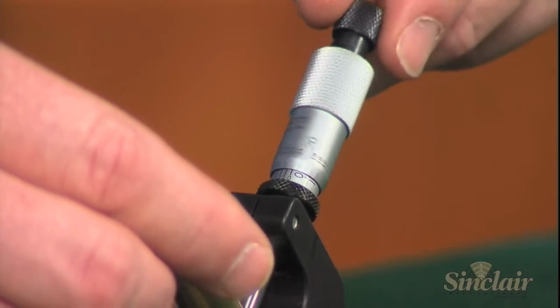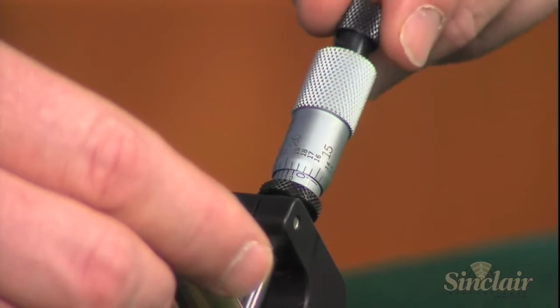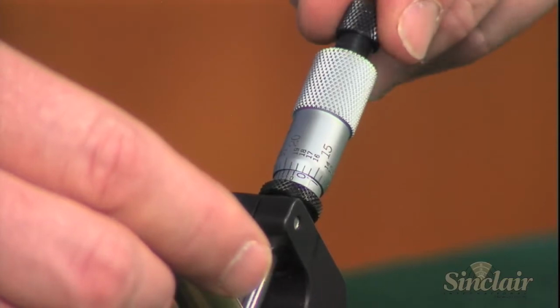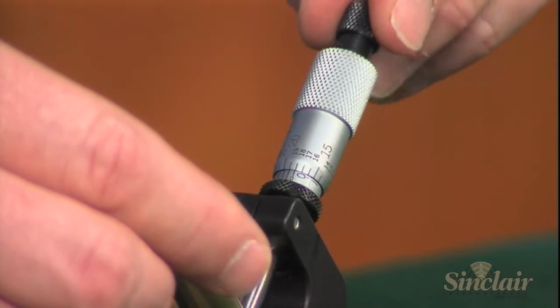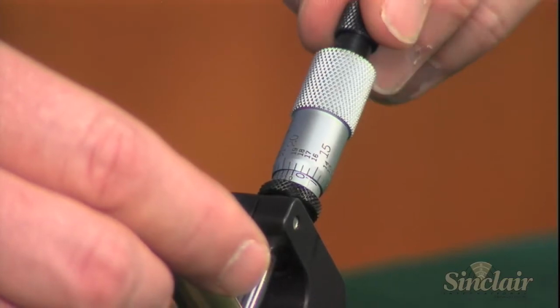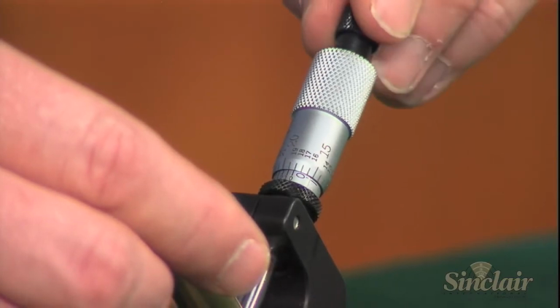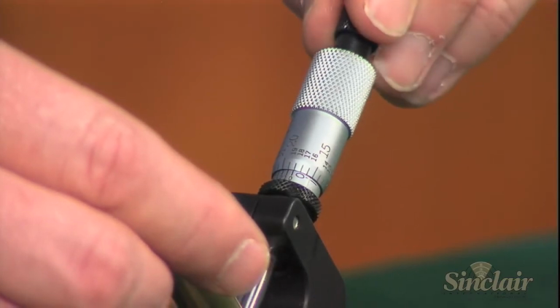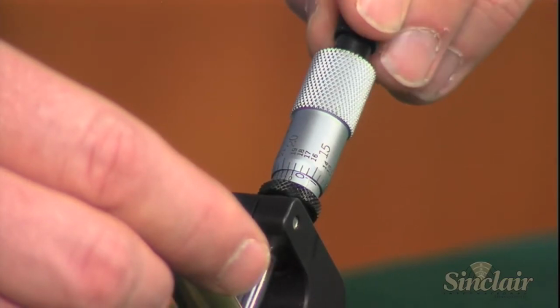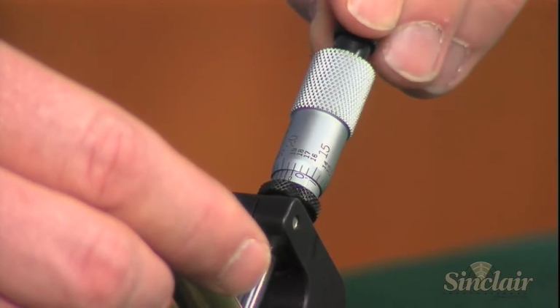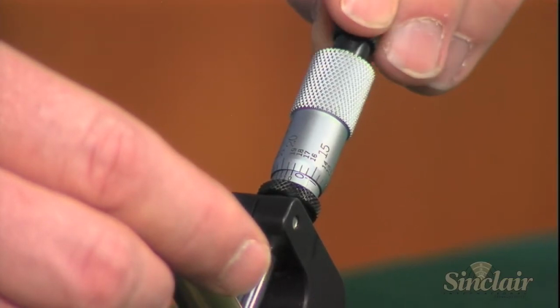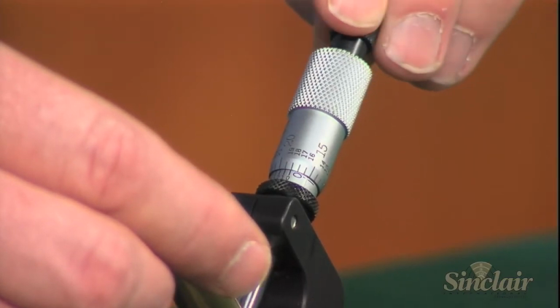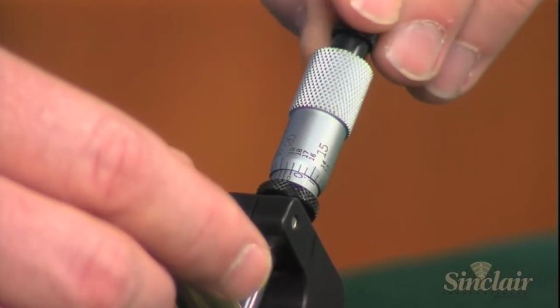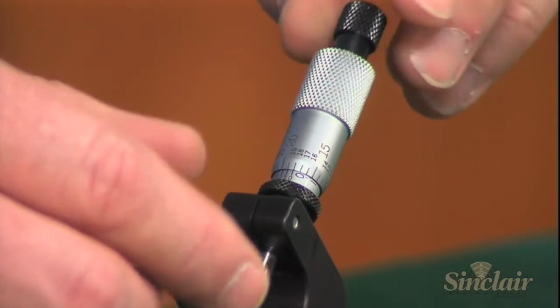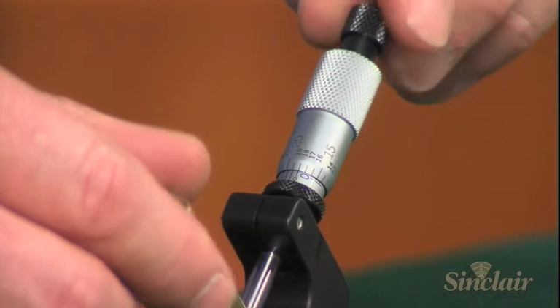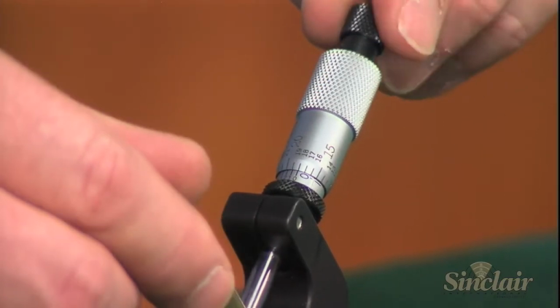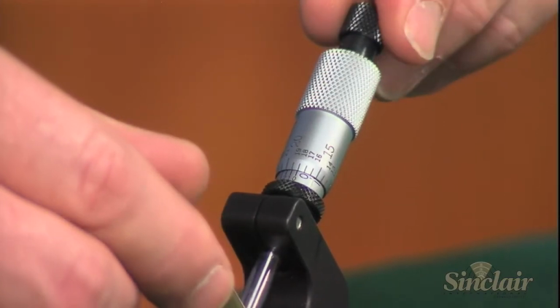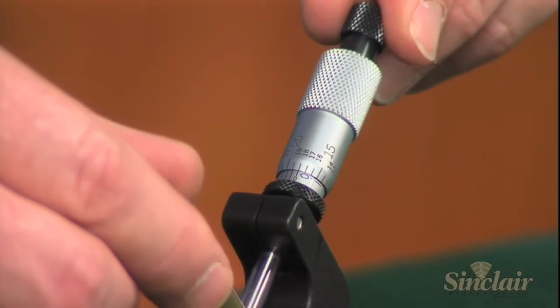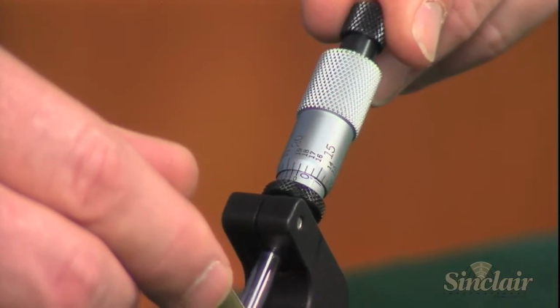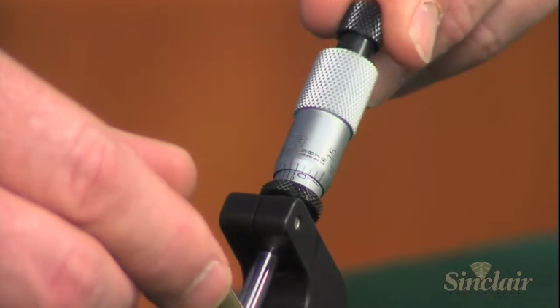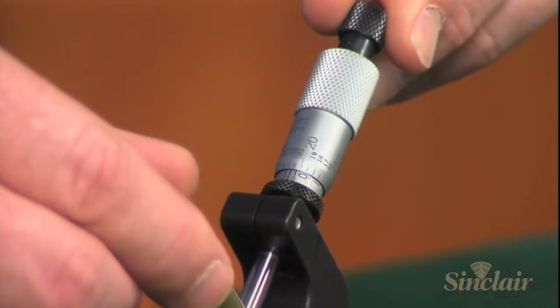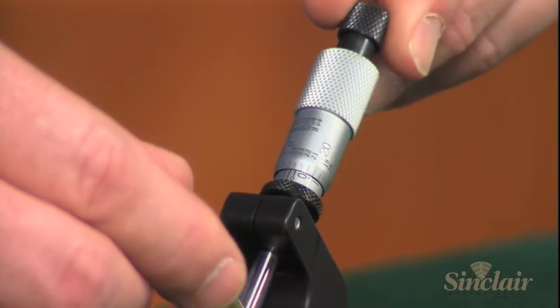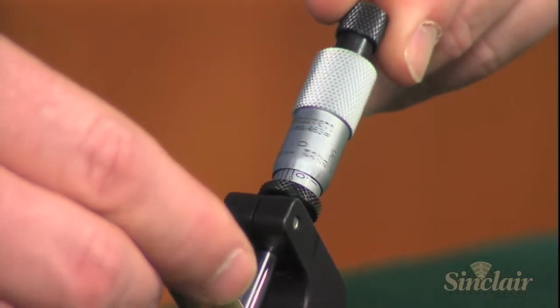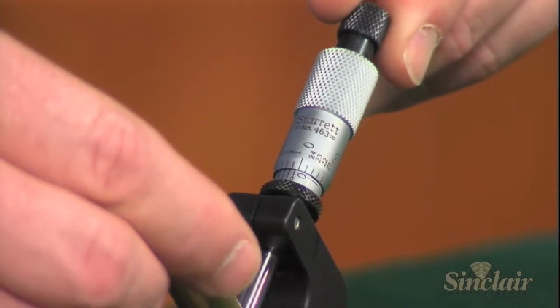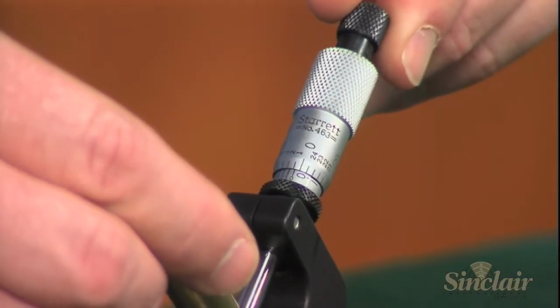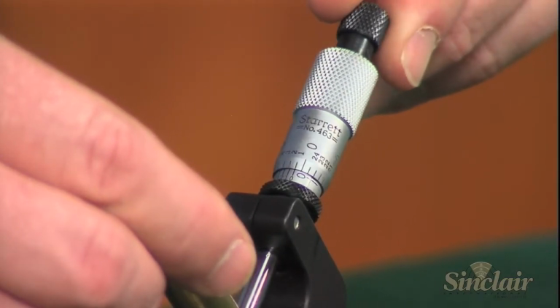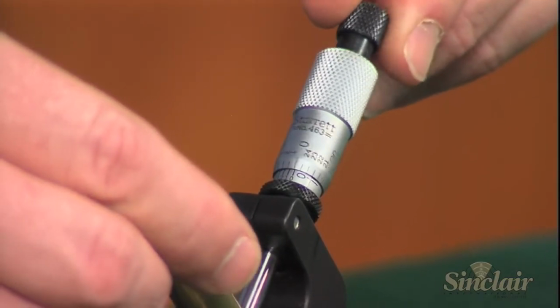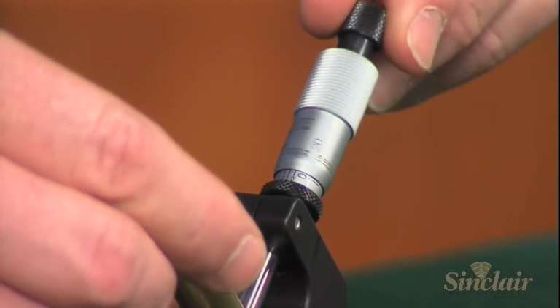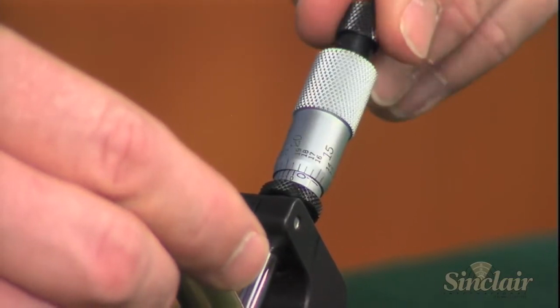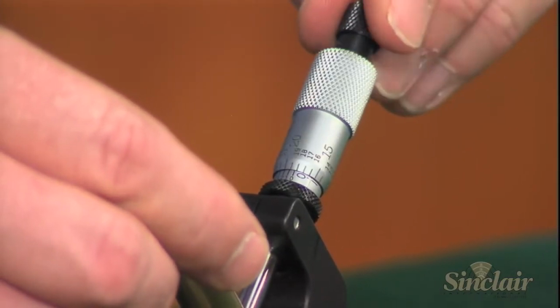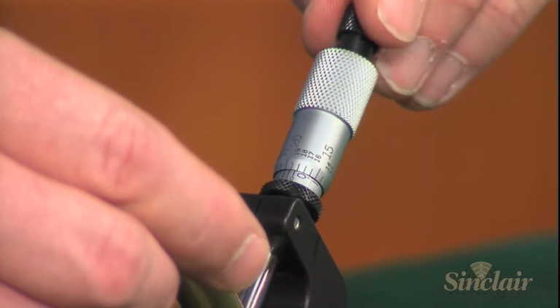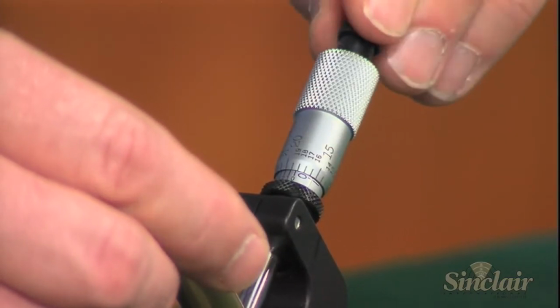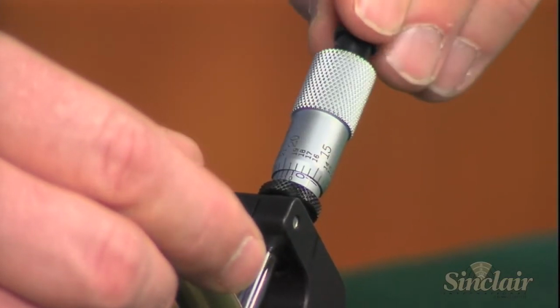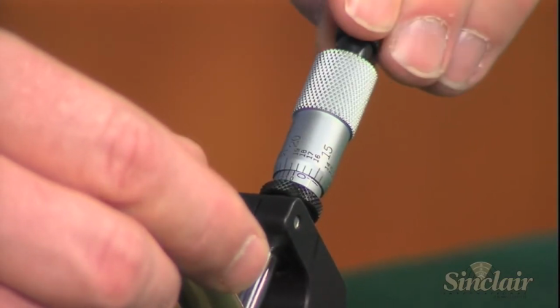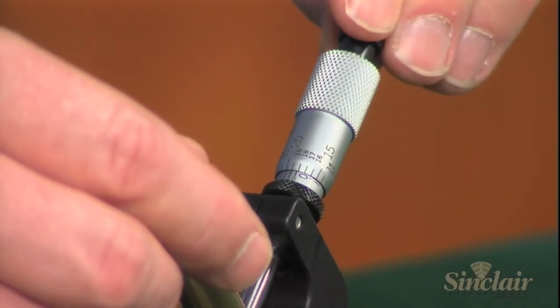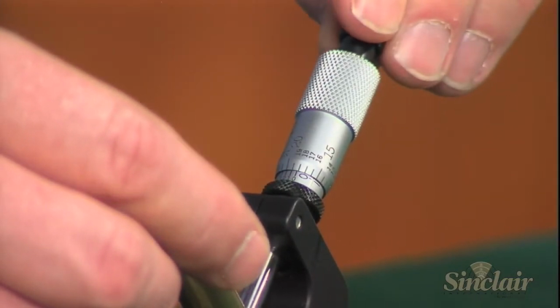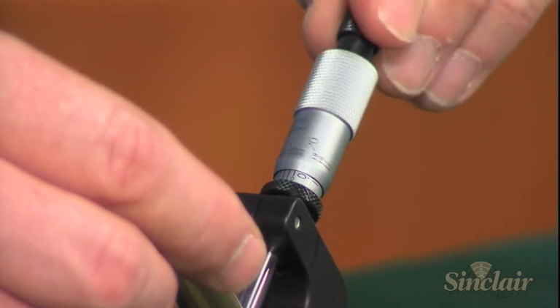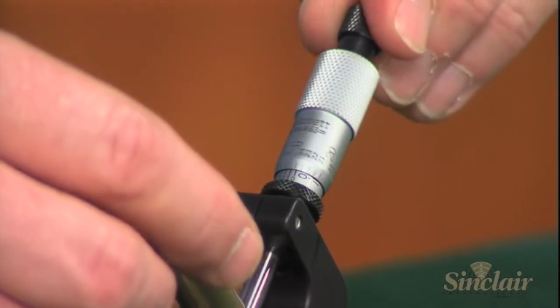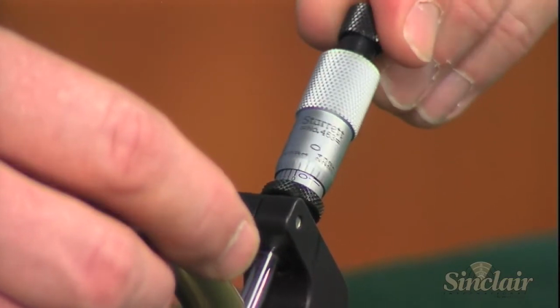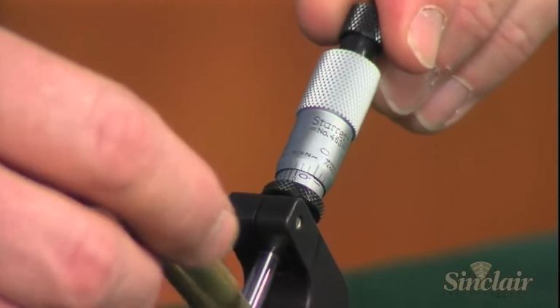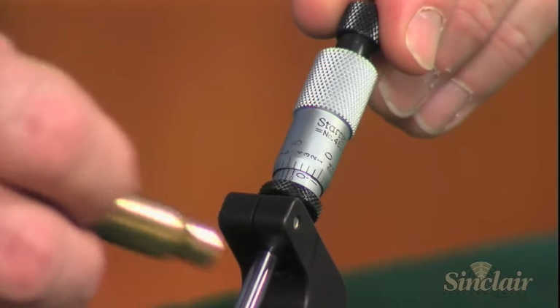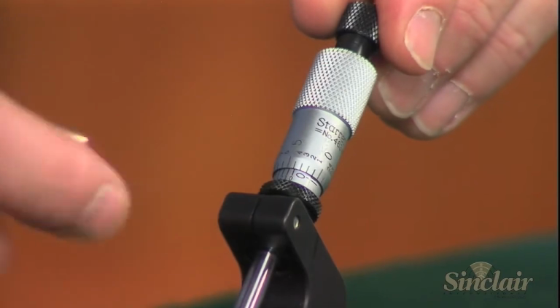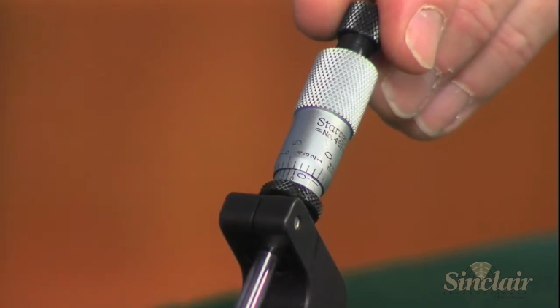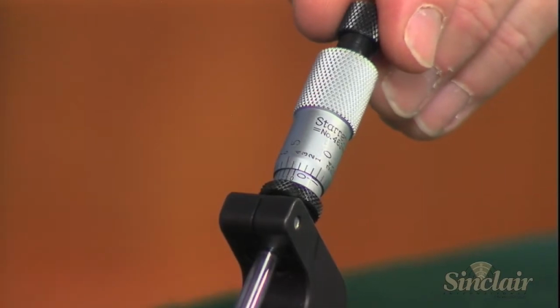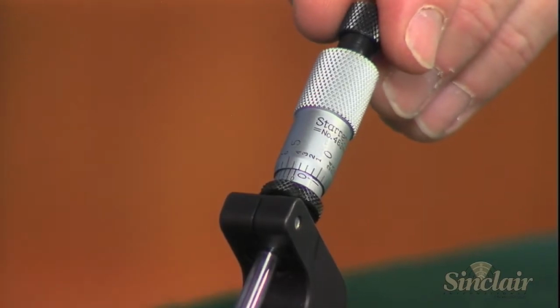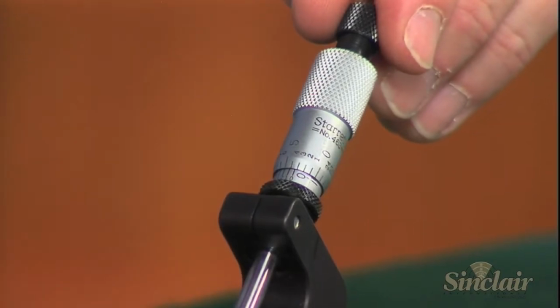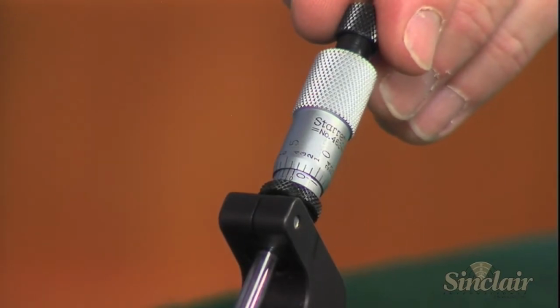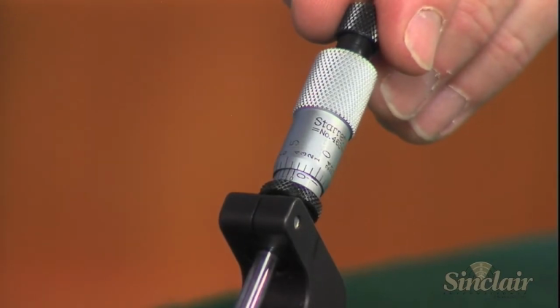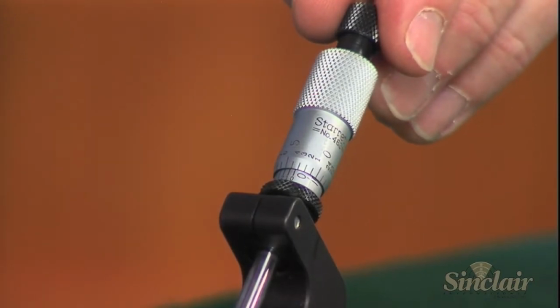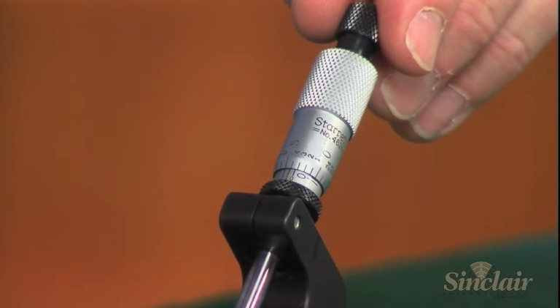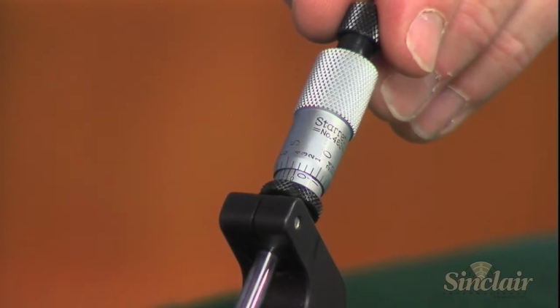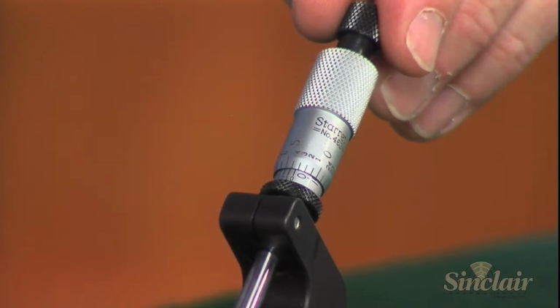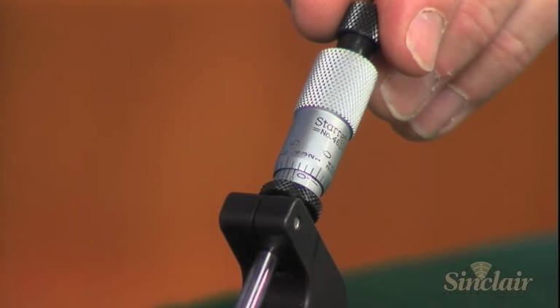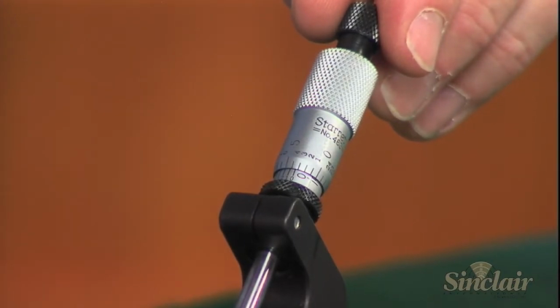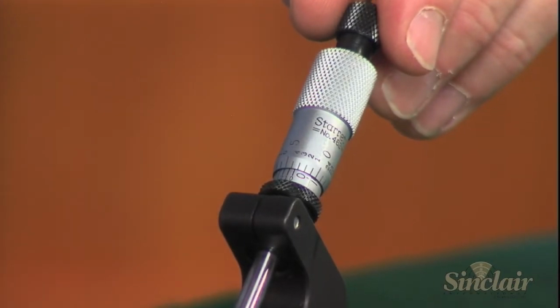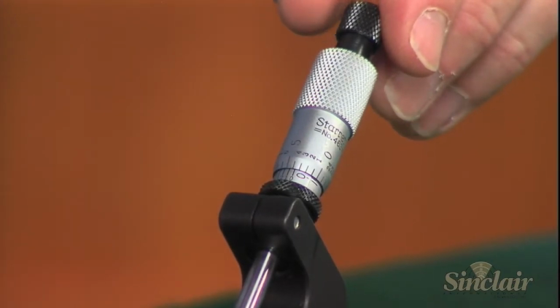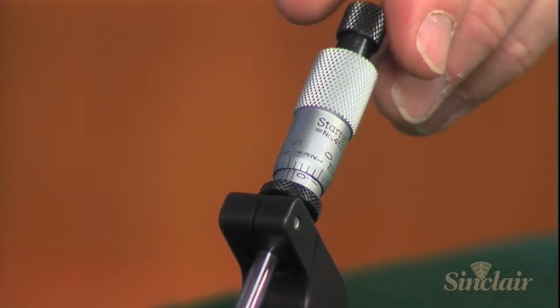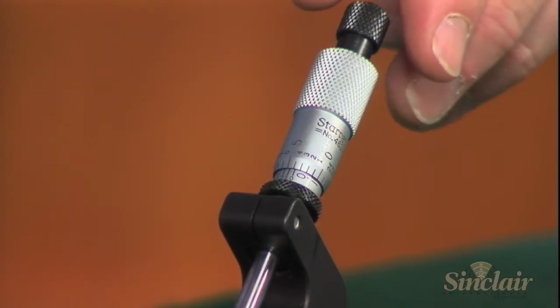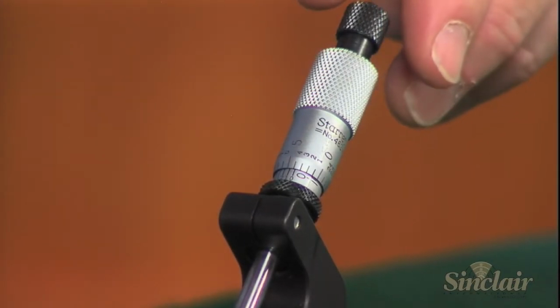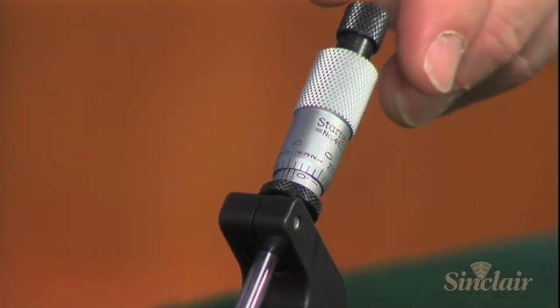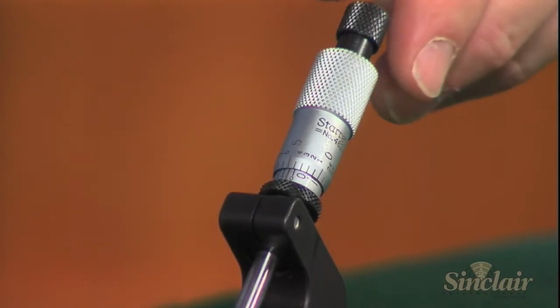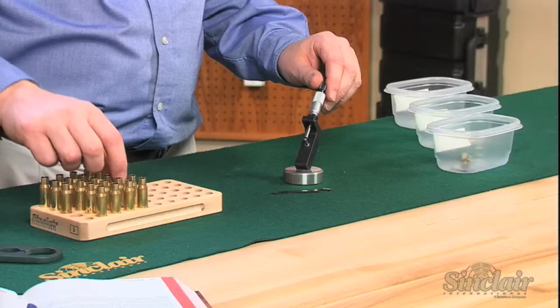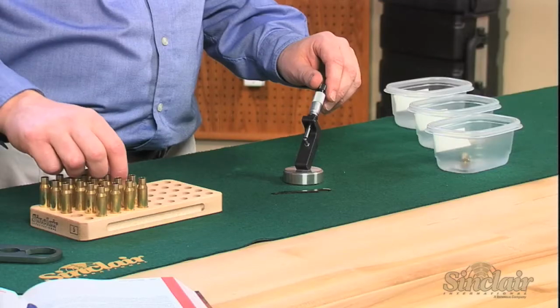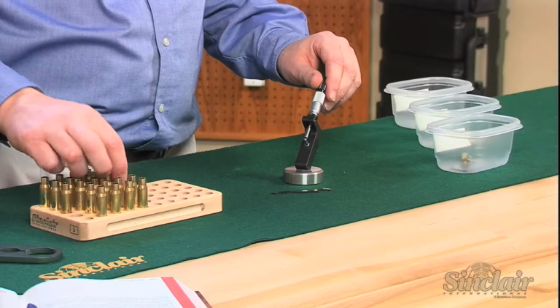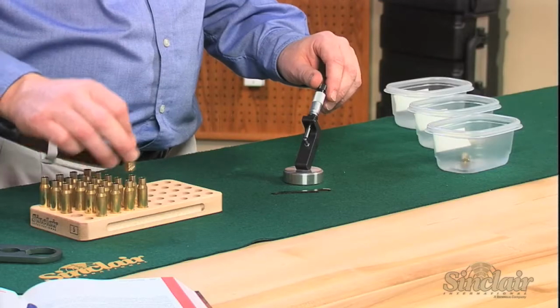Built for a lifetime of use, the Sinclair case neck micrometer works for 17 caliber cases and larger and ships to you pre-zeroed.